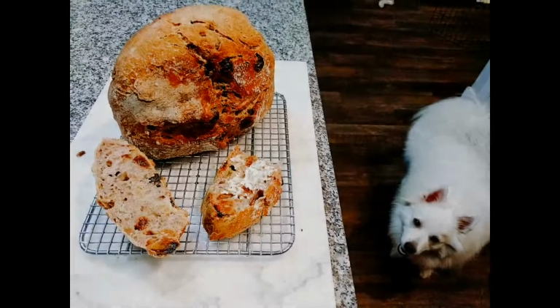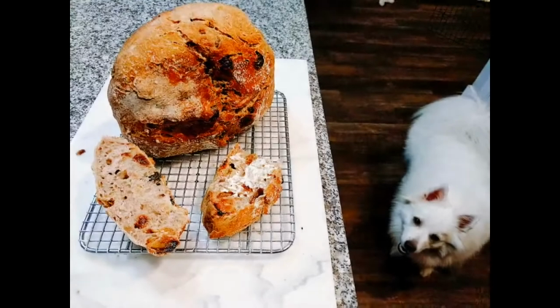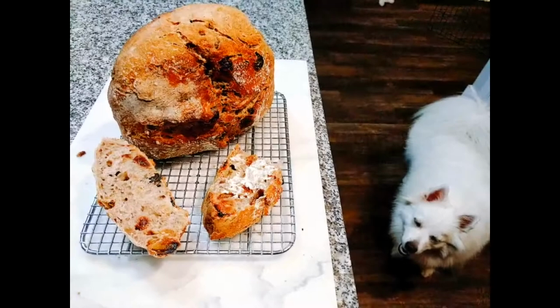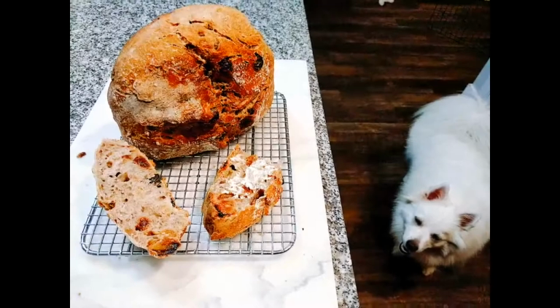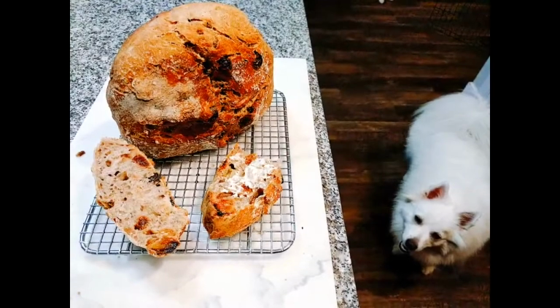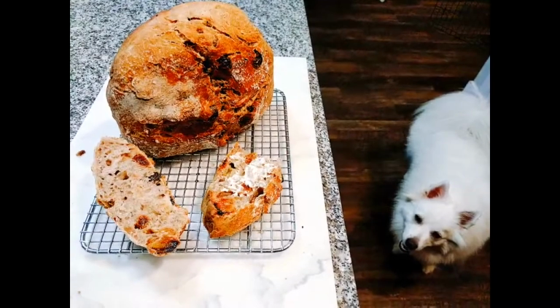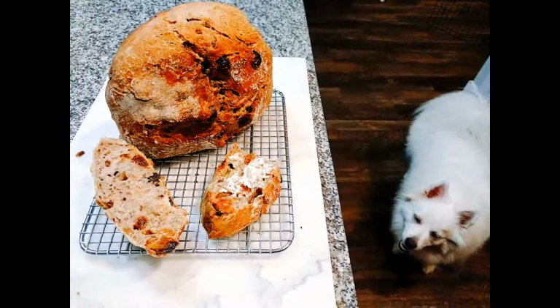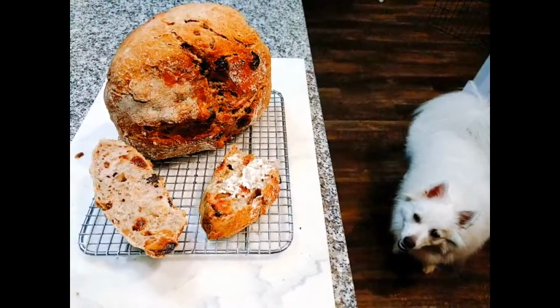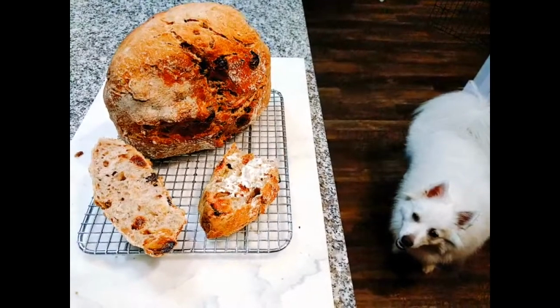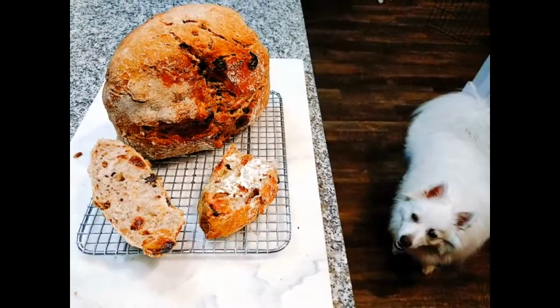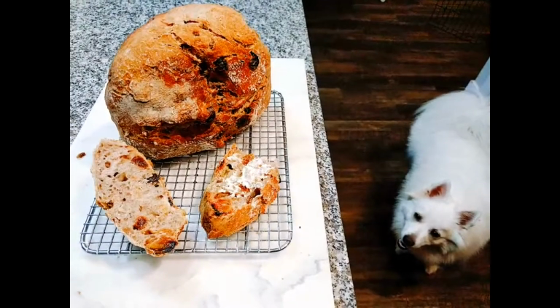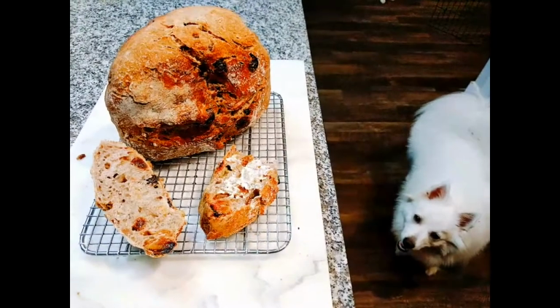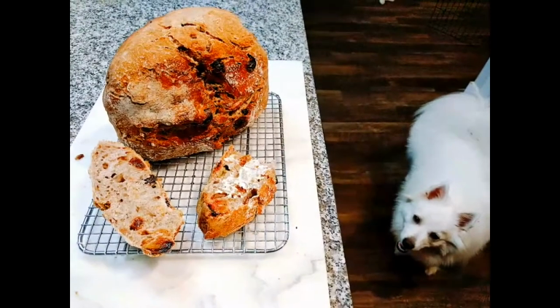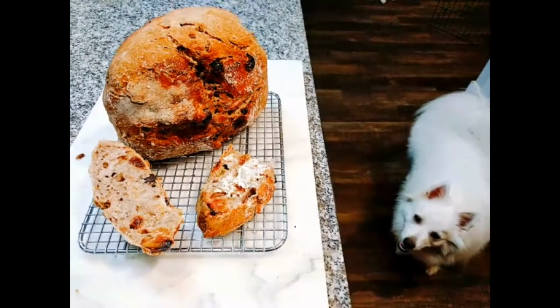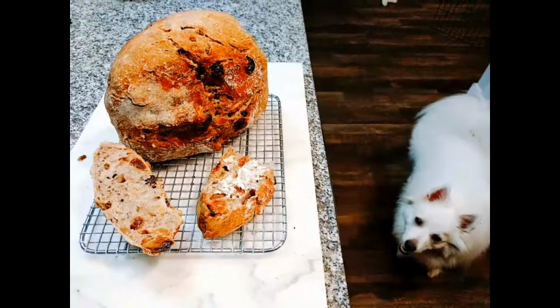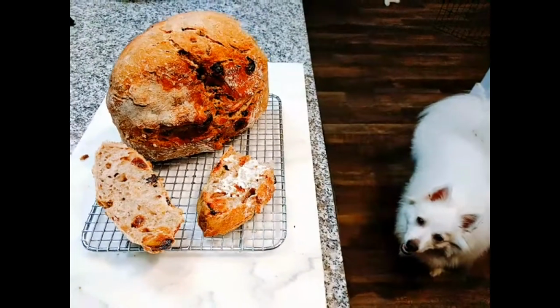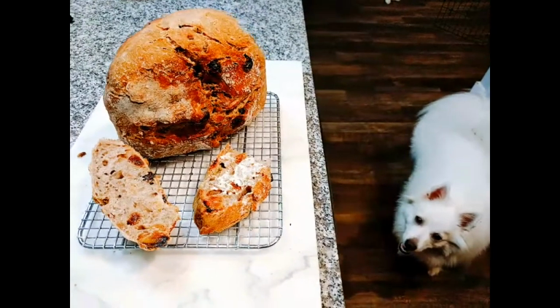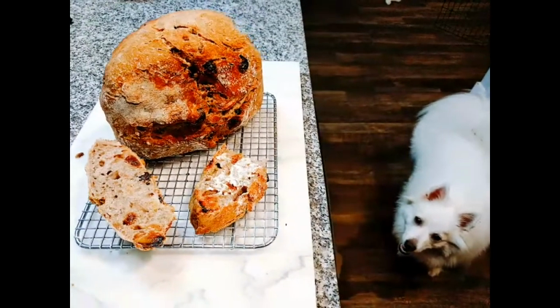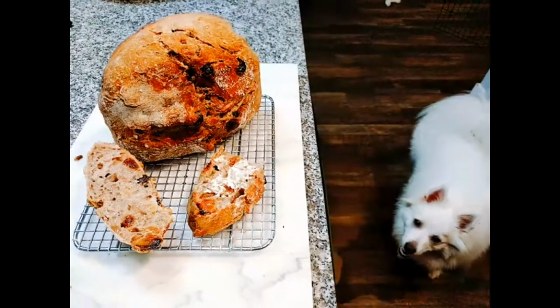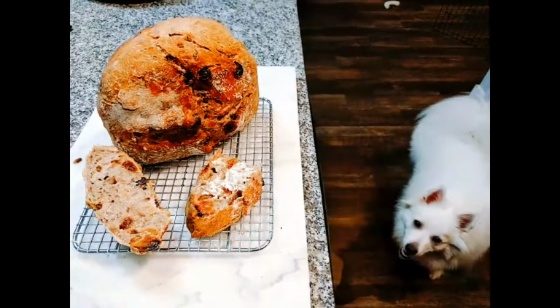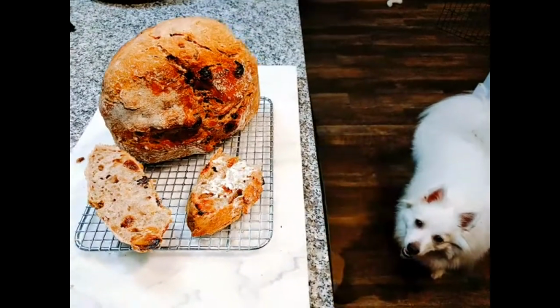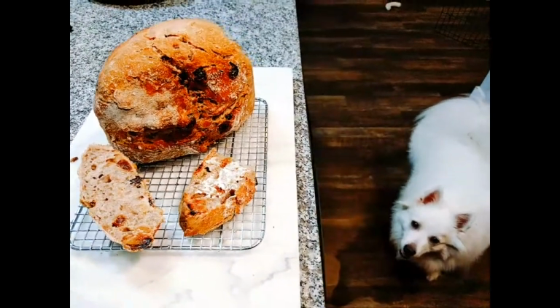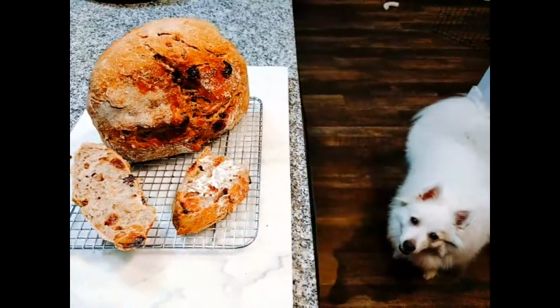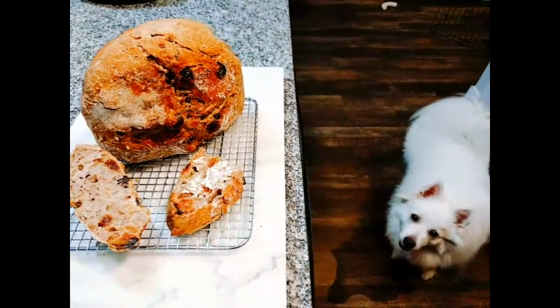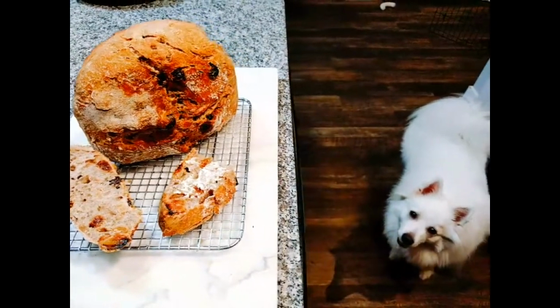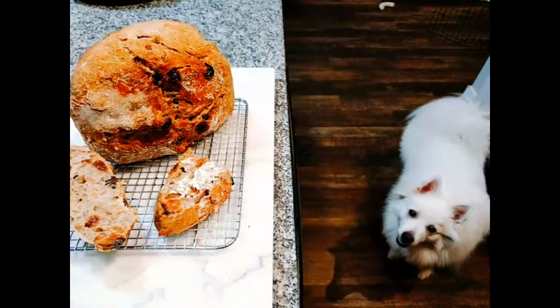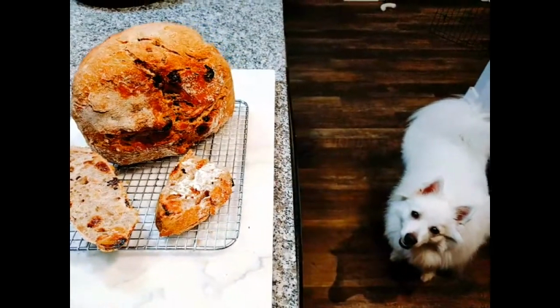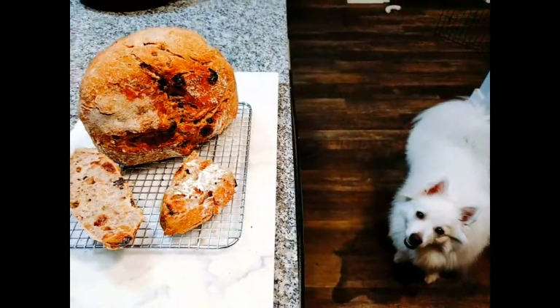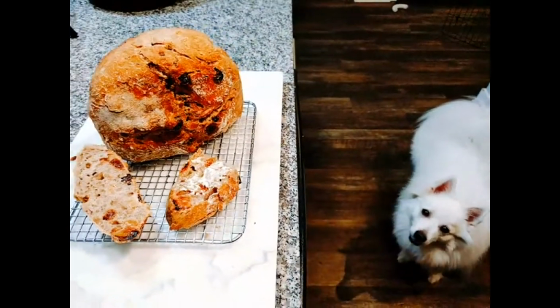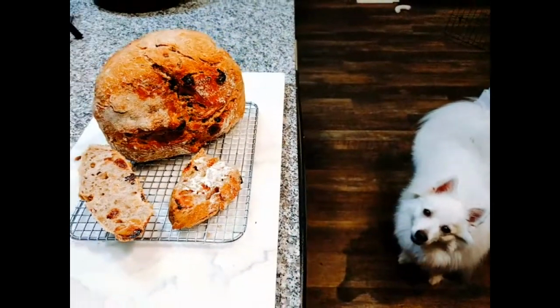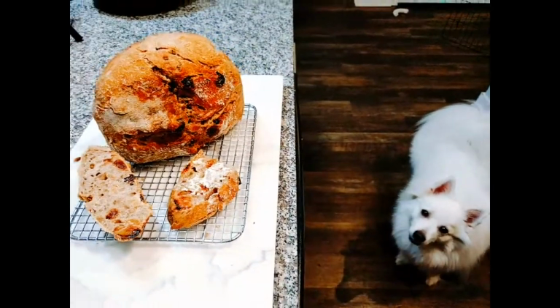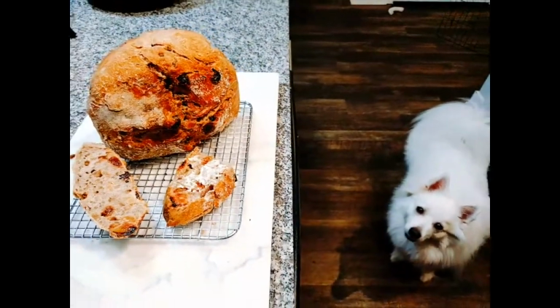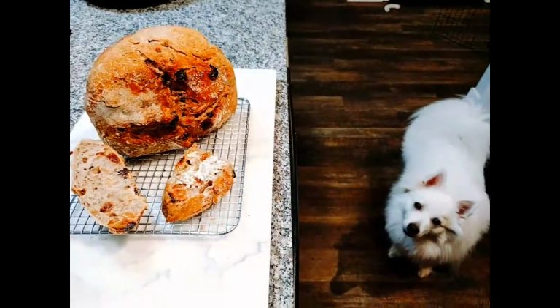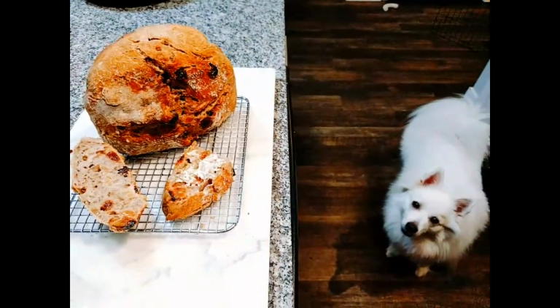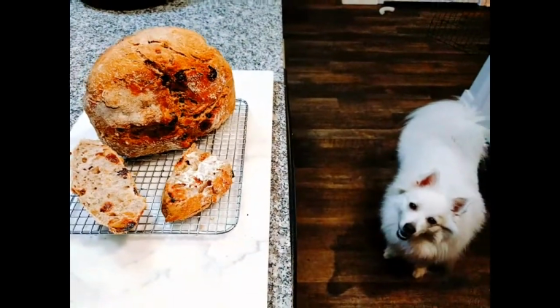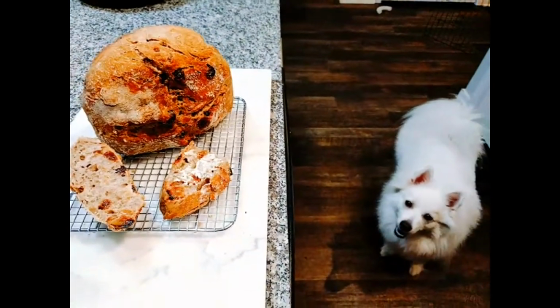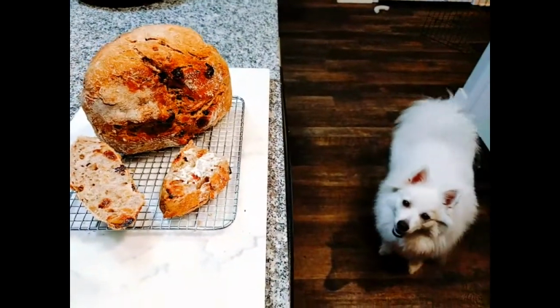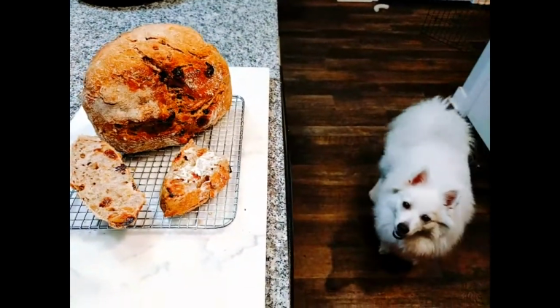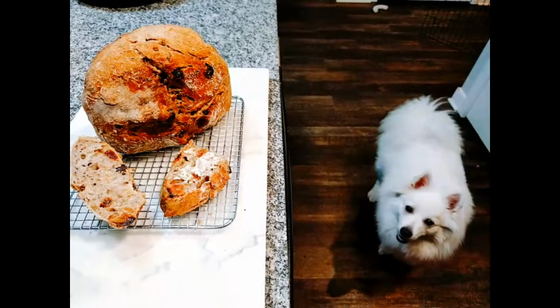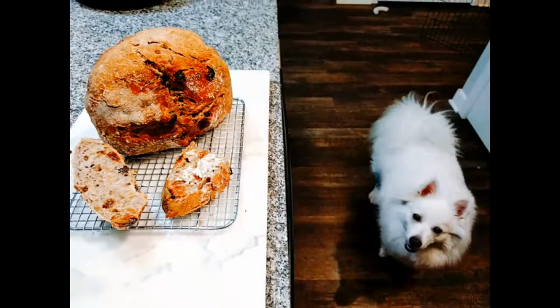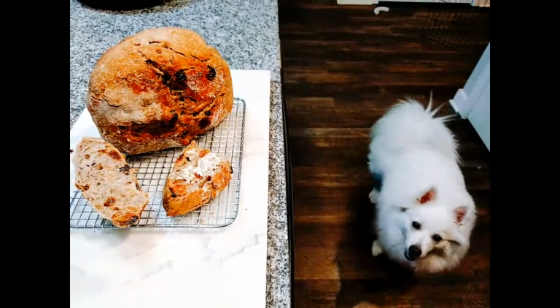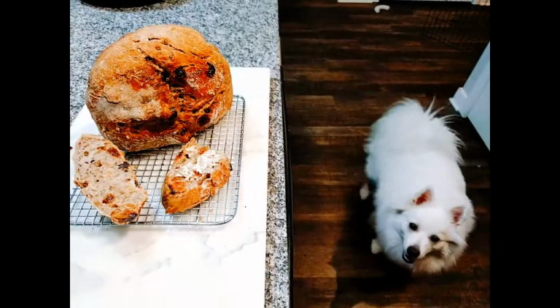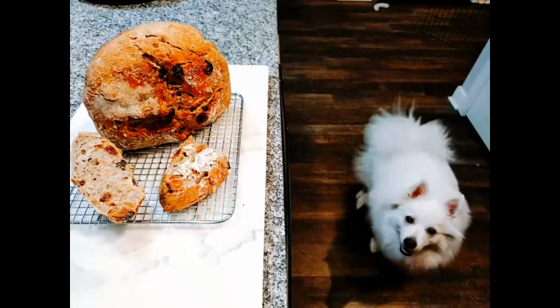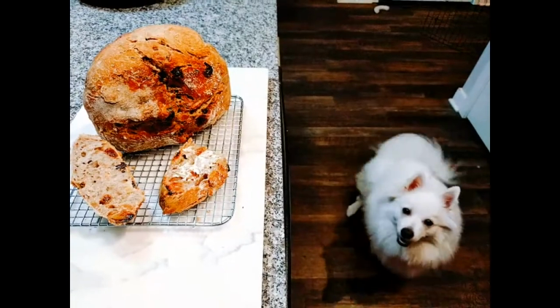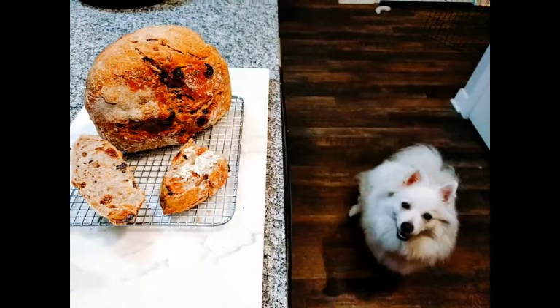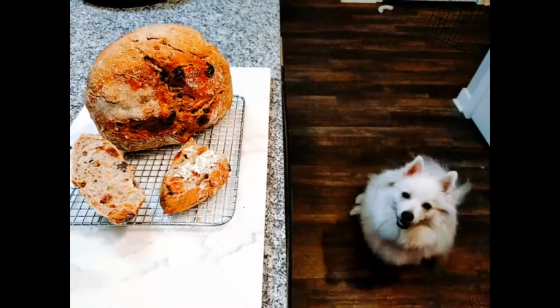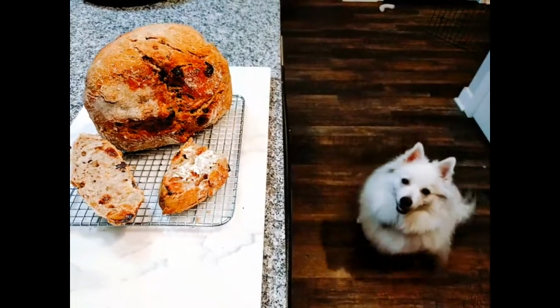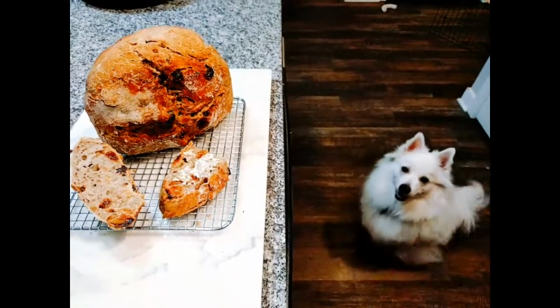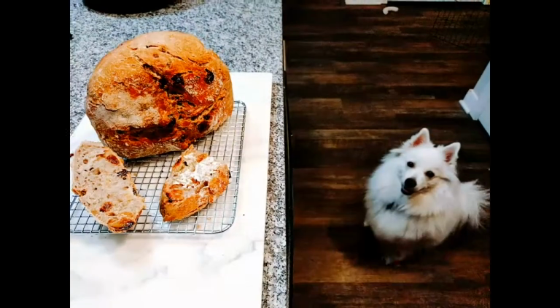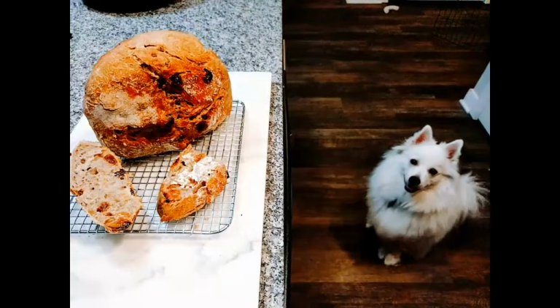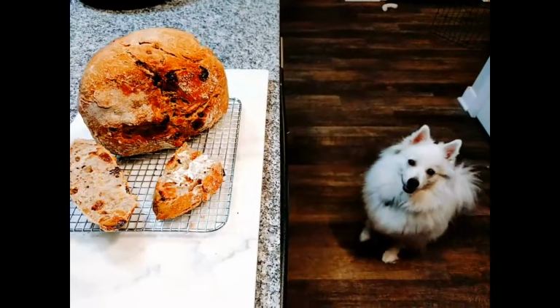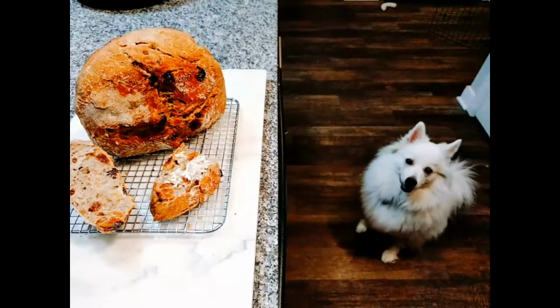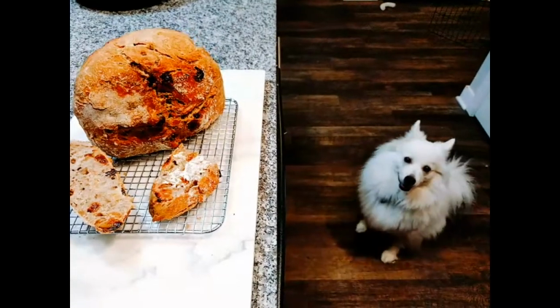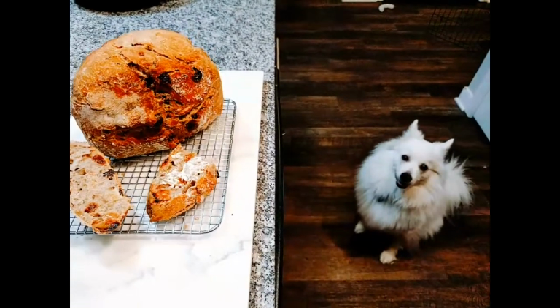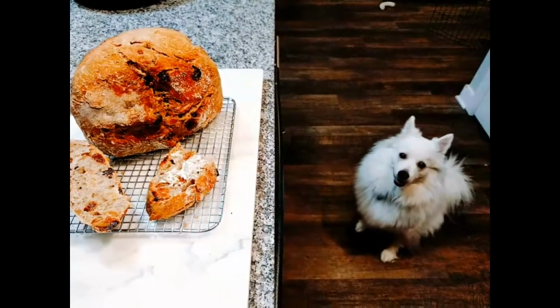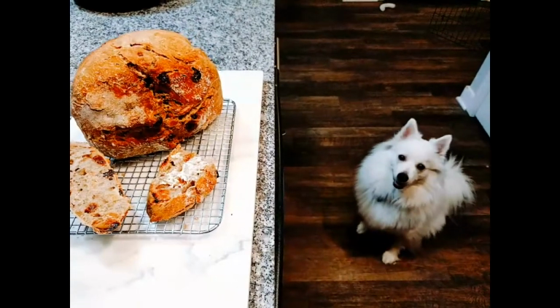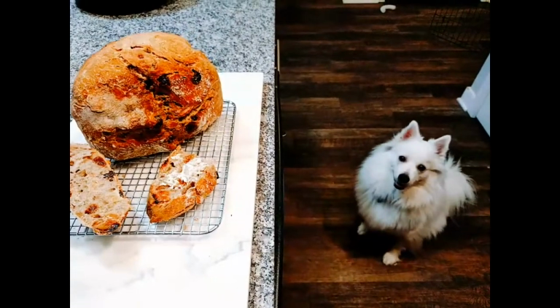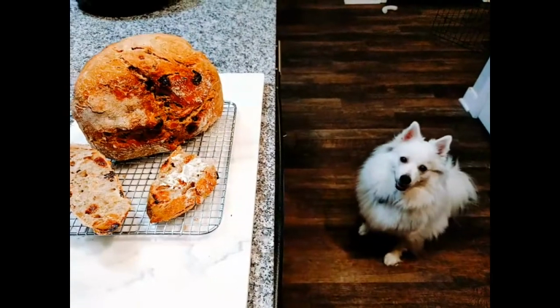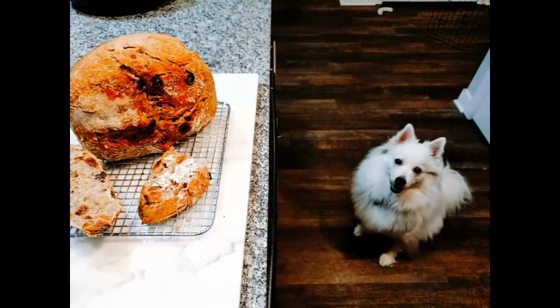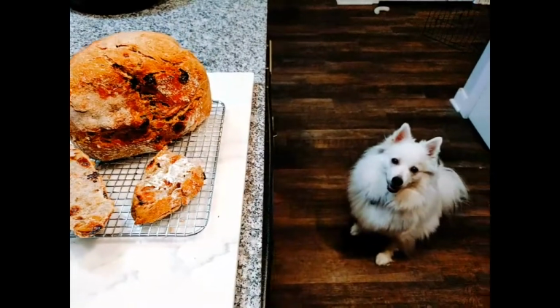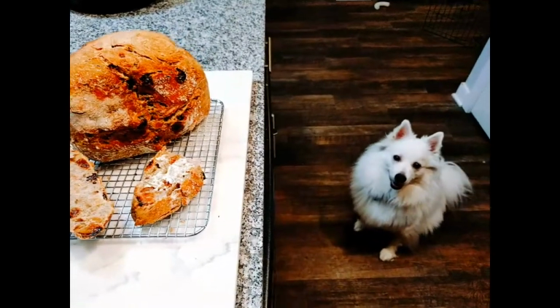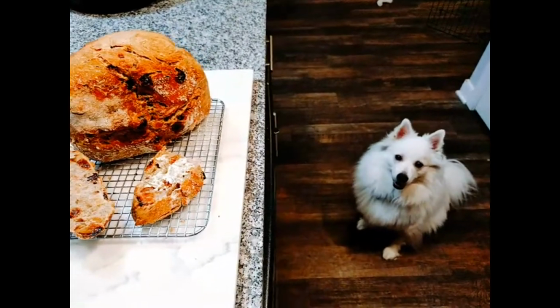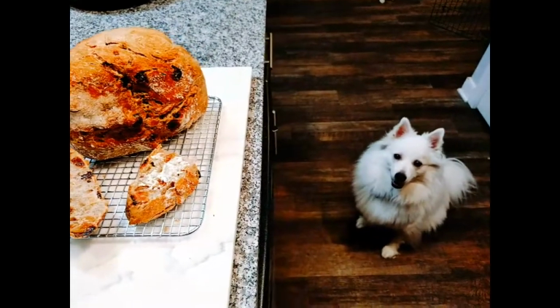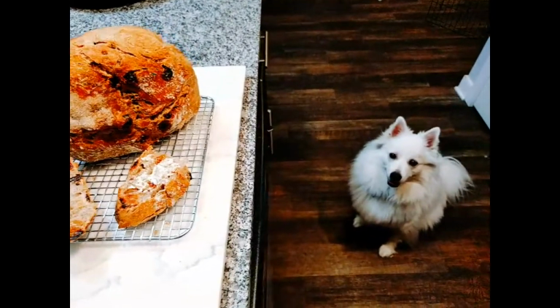Here you go! Bakery quality bread with a crusty outside and soft, chewy inside. Enjoy!